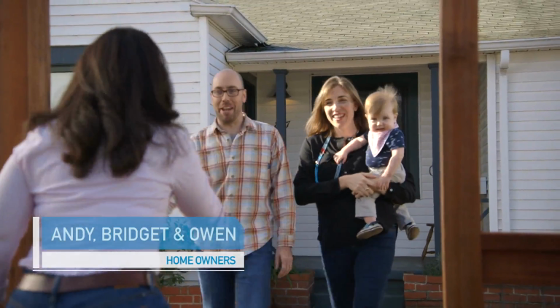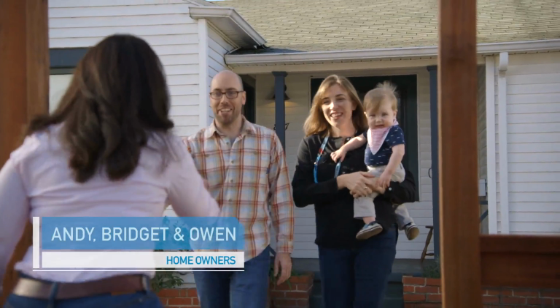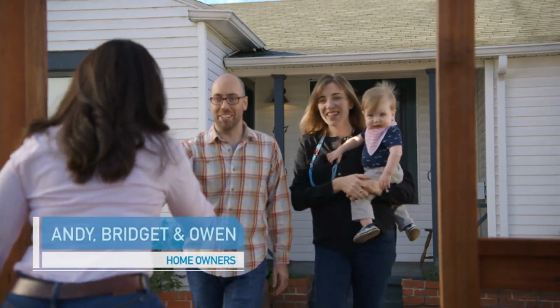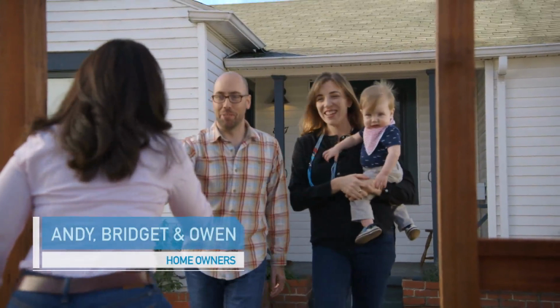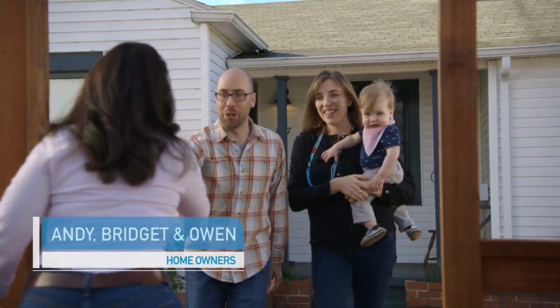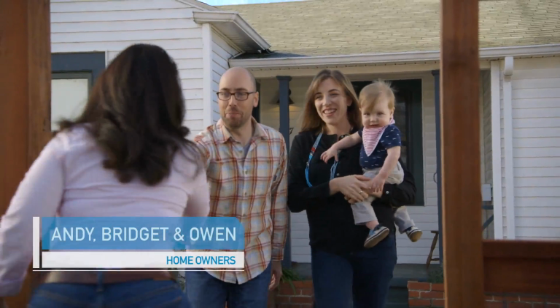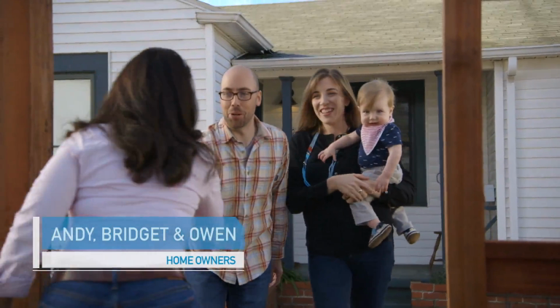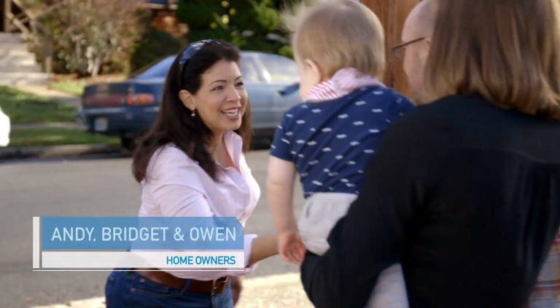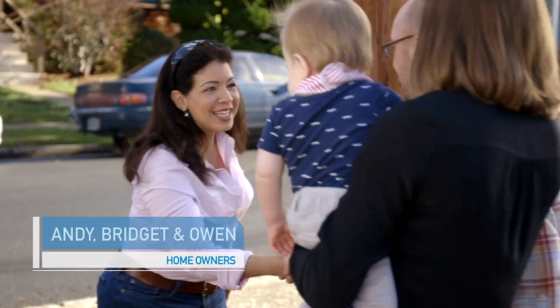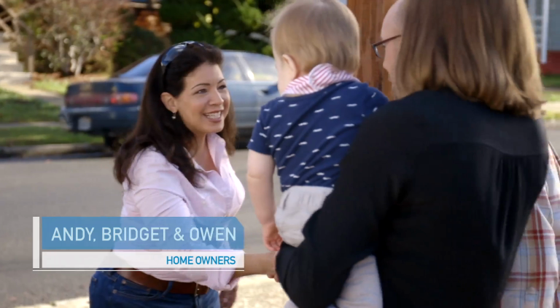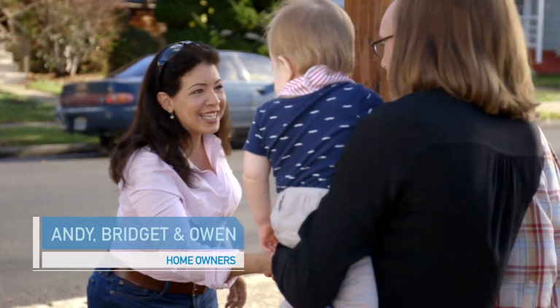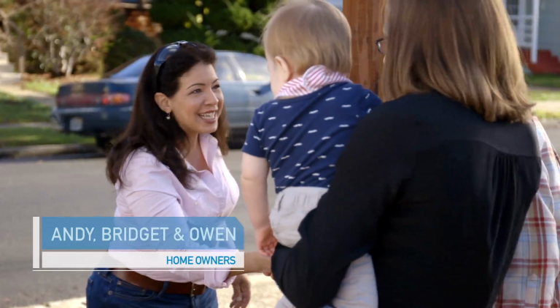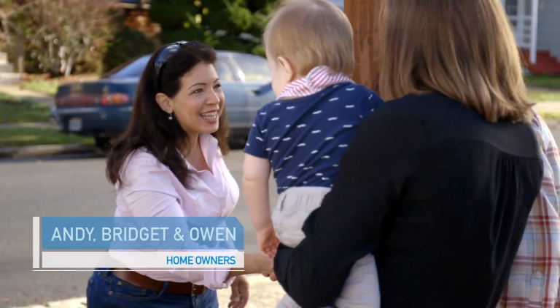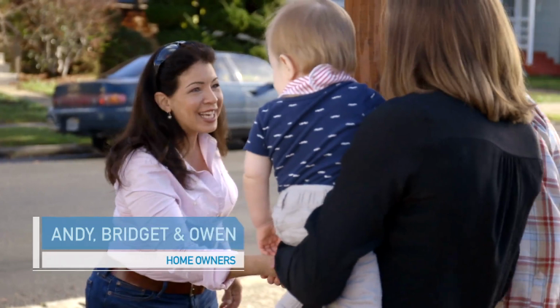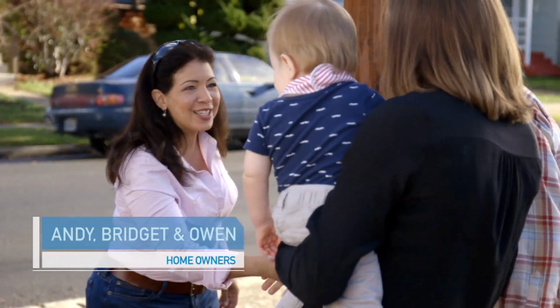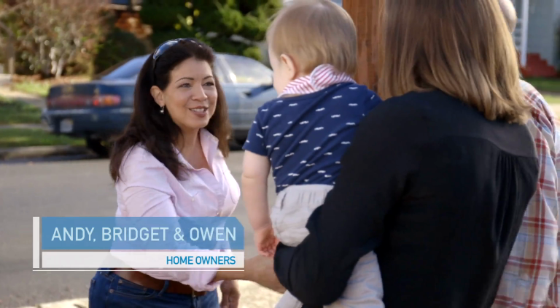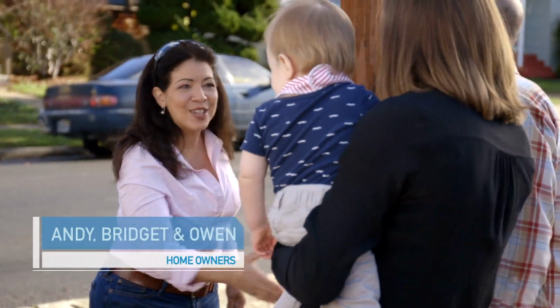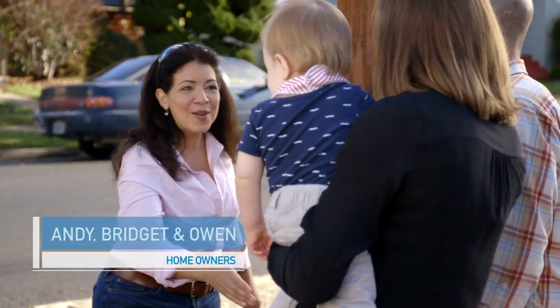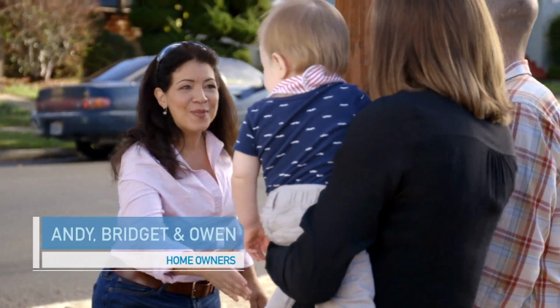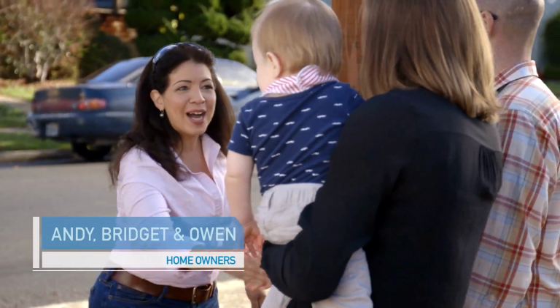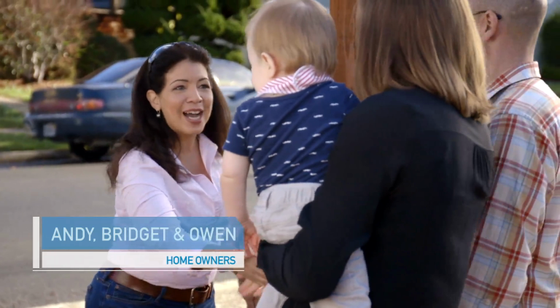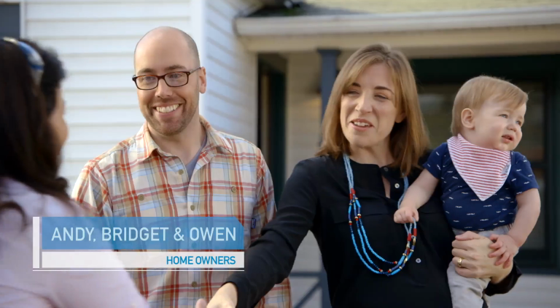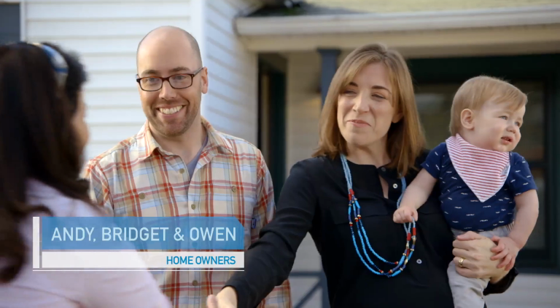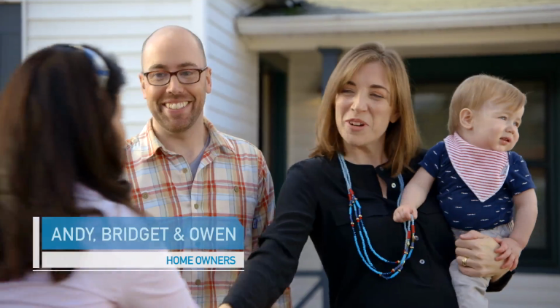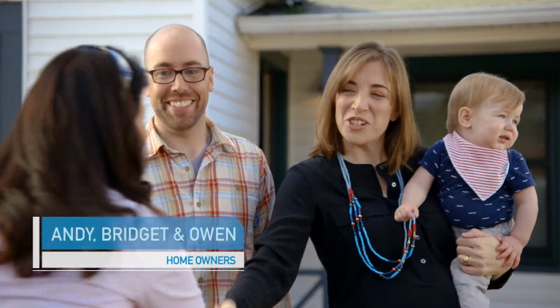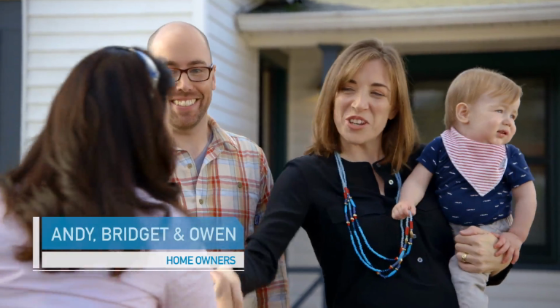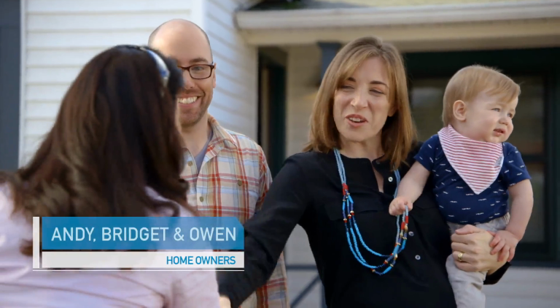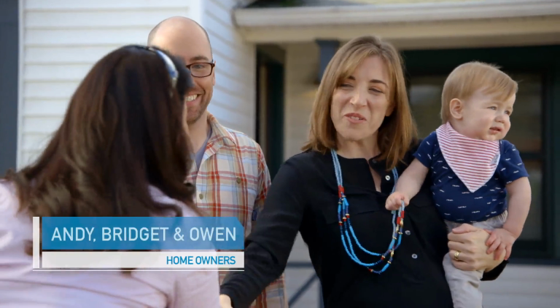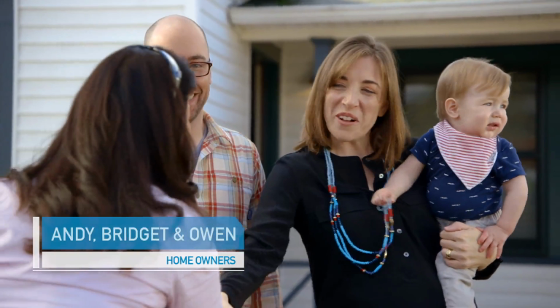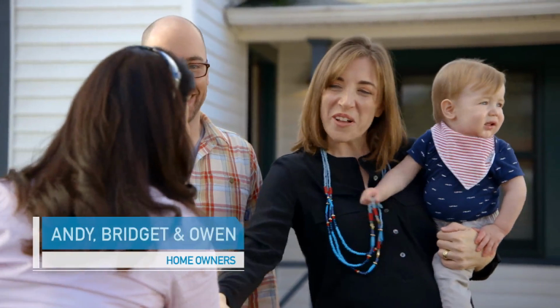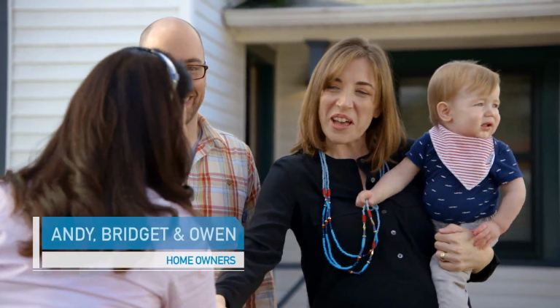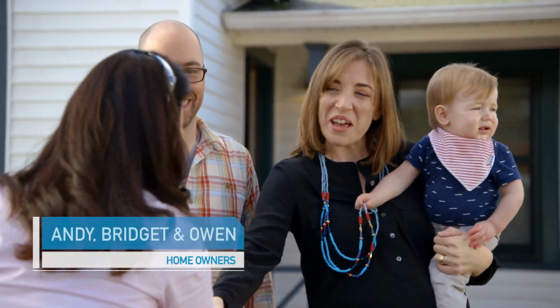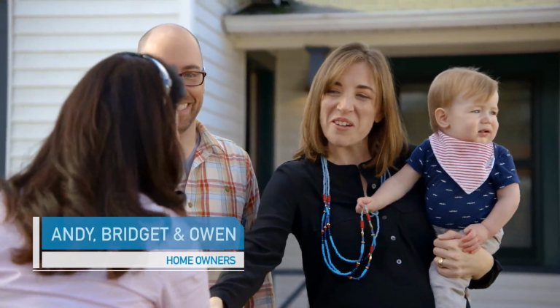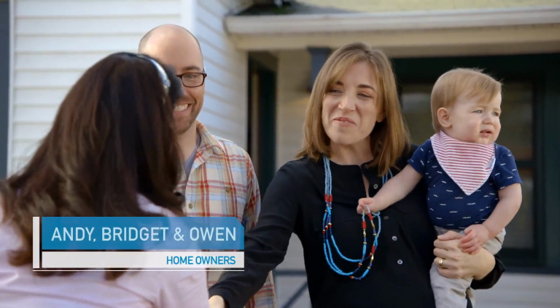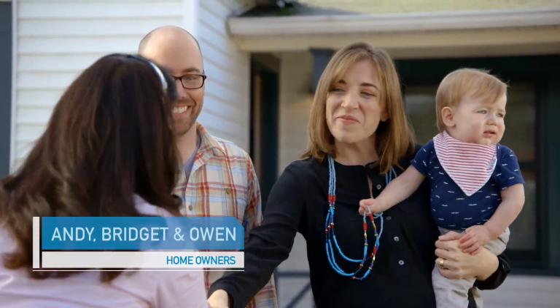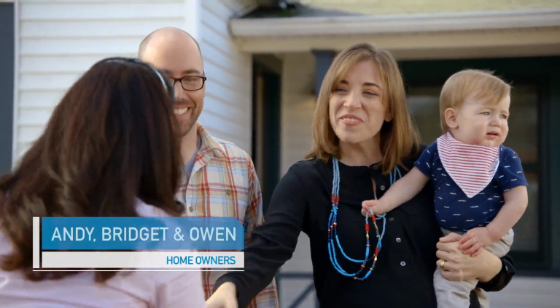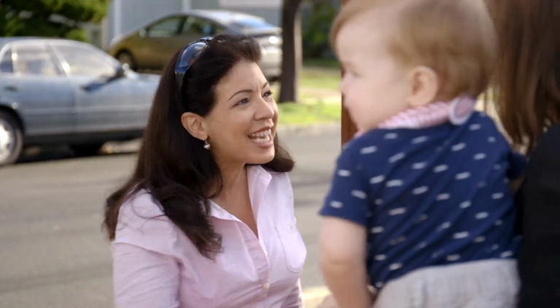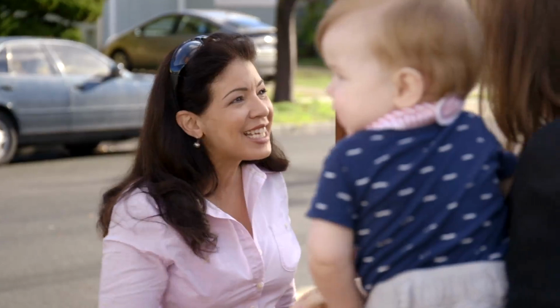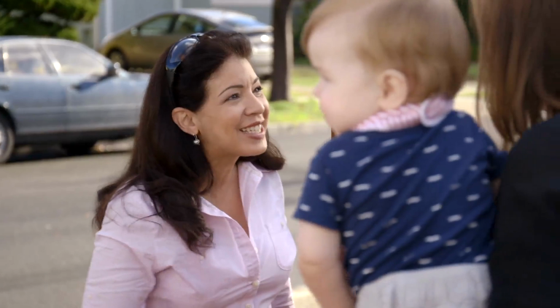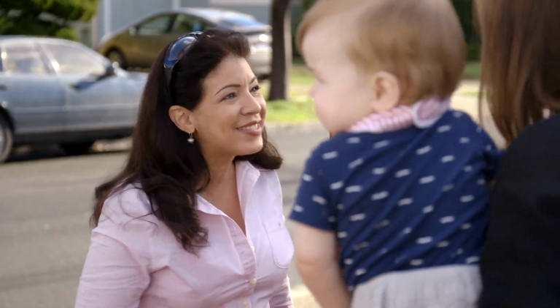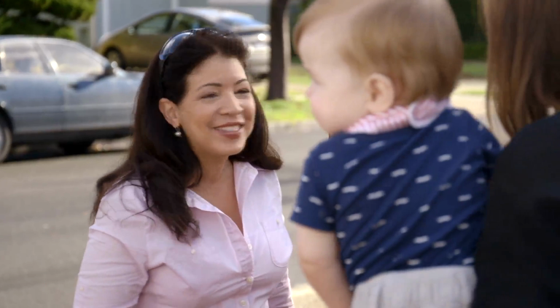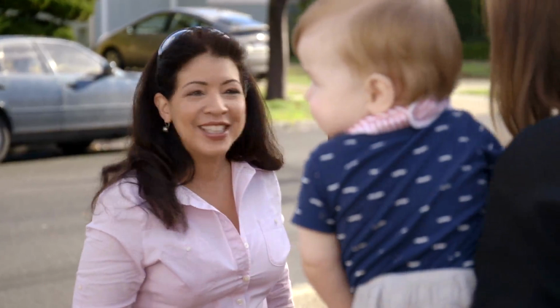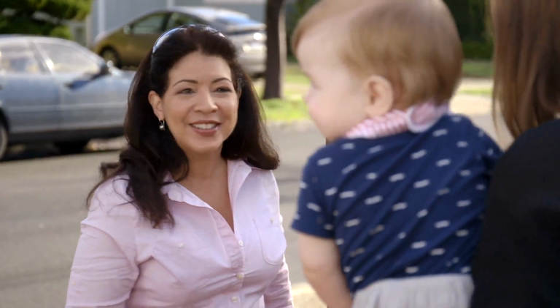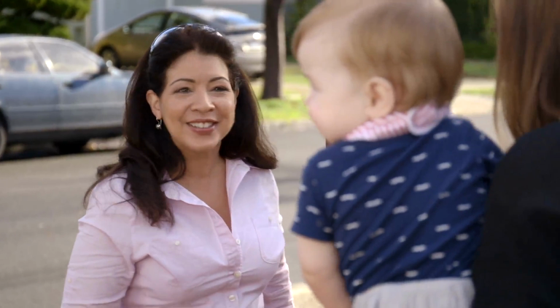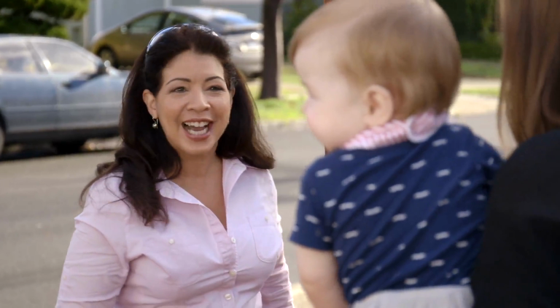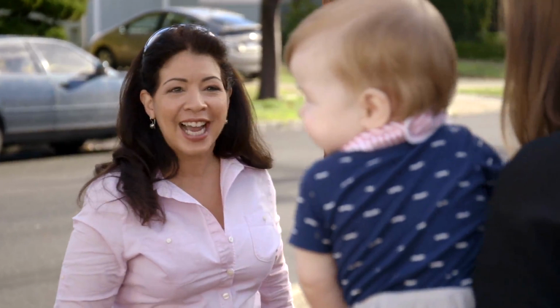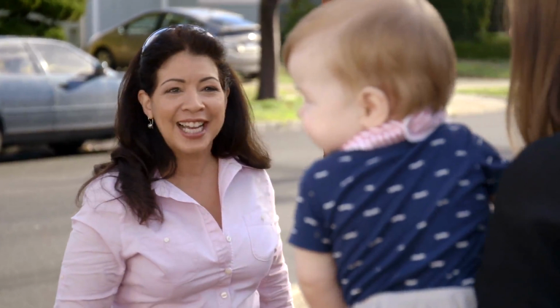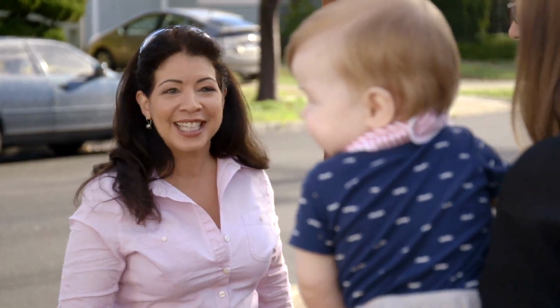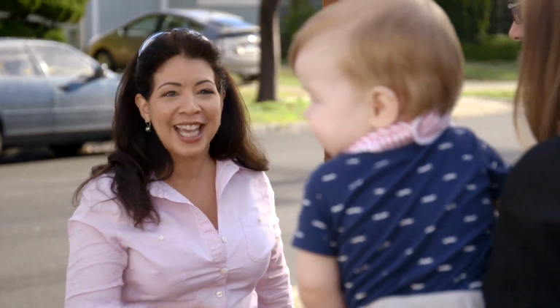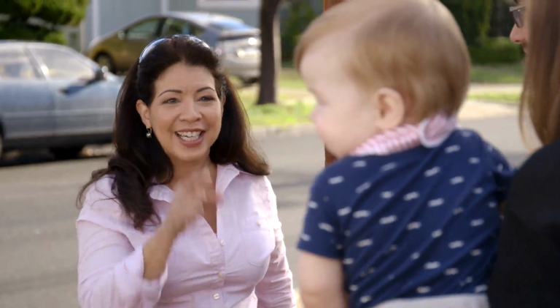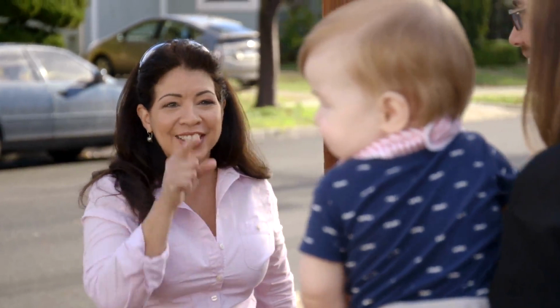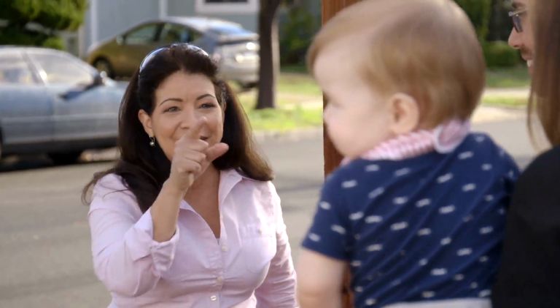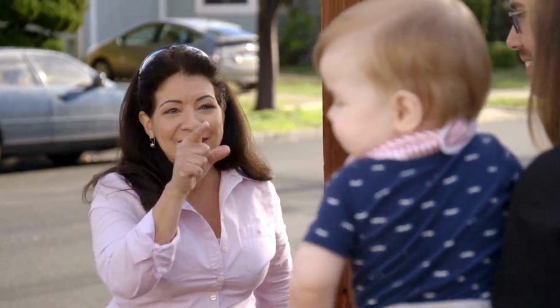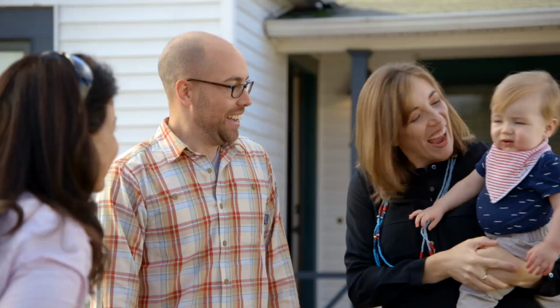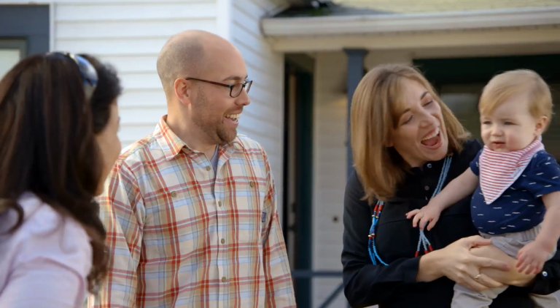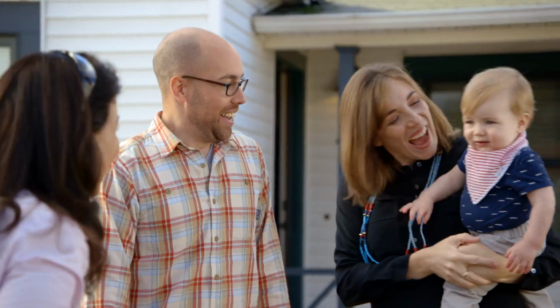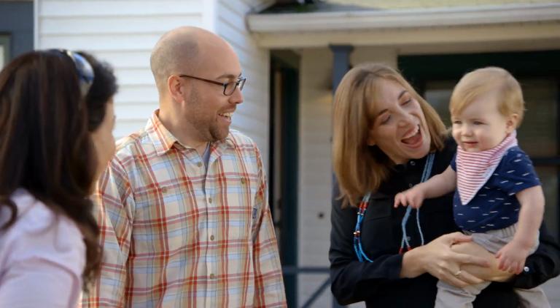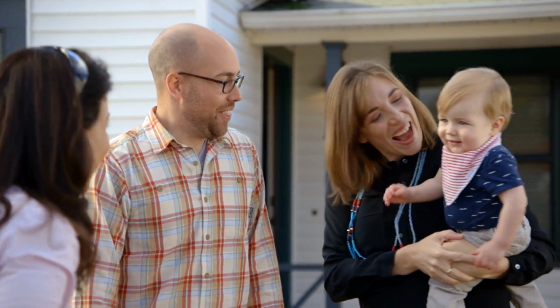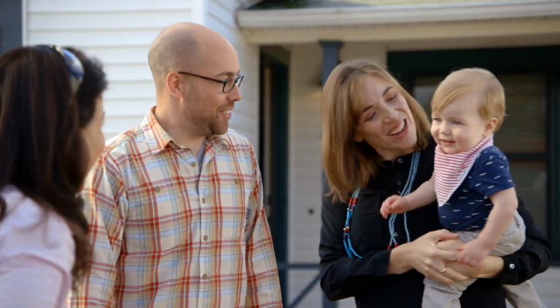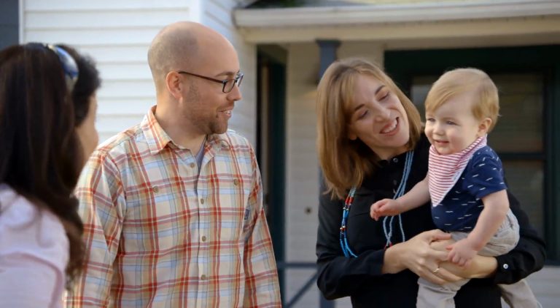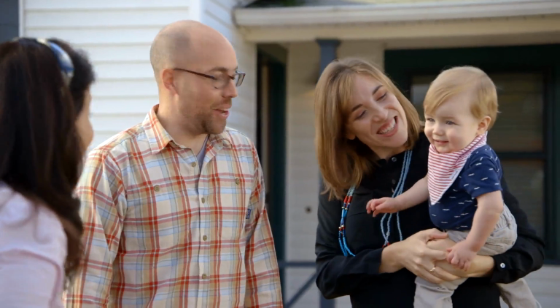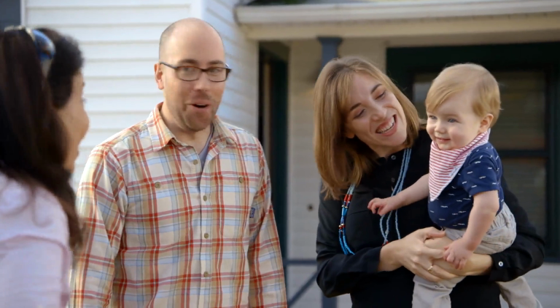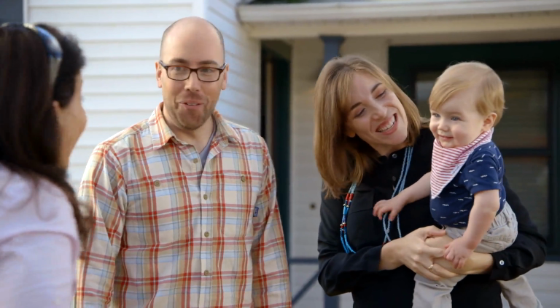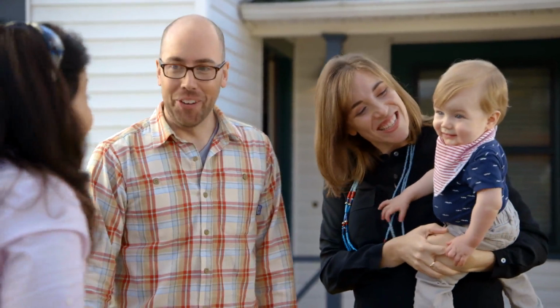I'm Andy. Welcome to our home. Thank you so much, I'm Bridget. It's nice to meet you guys. And who's this? This is Owen.